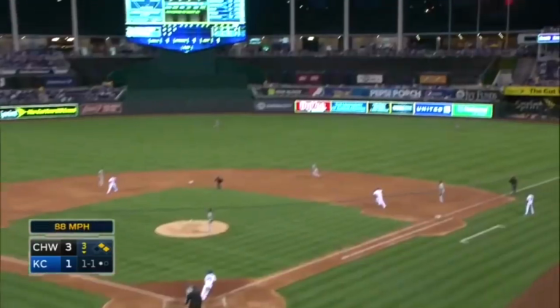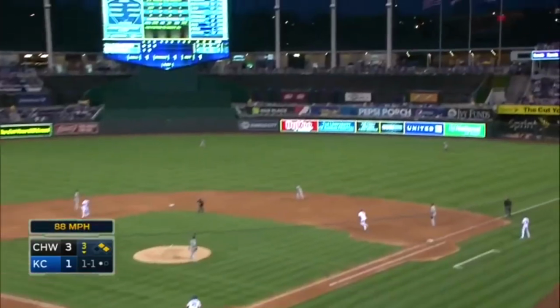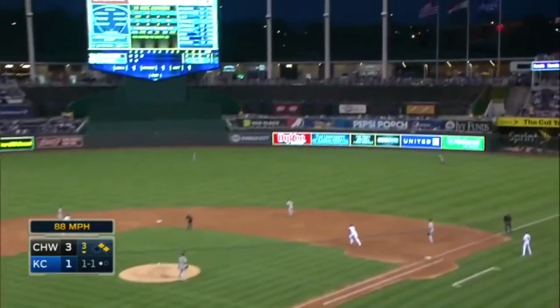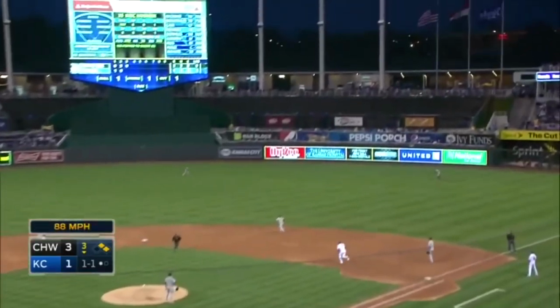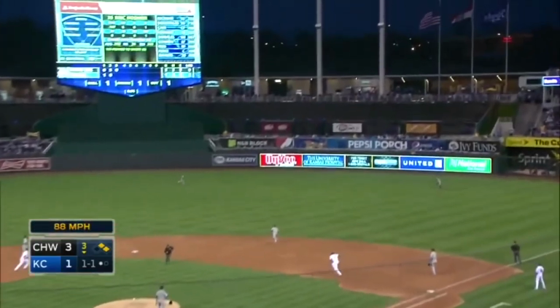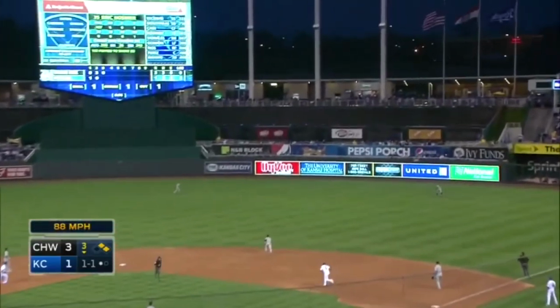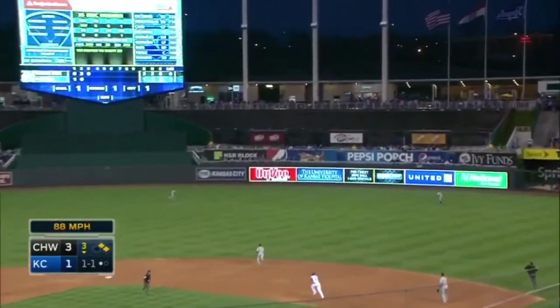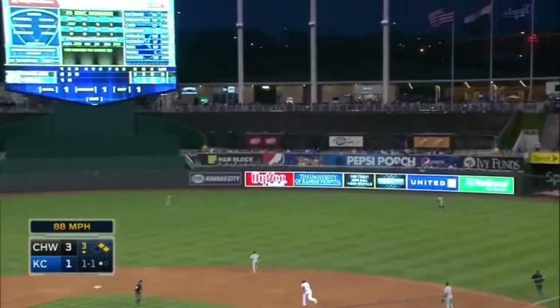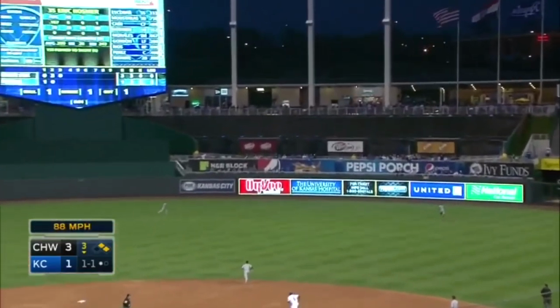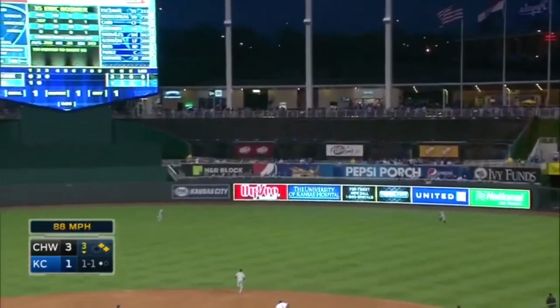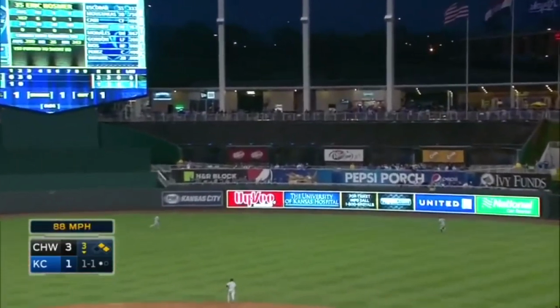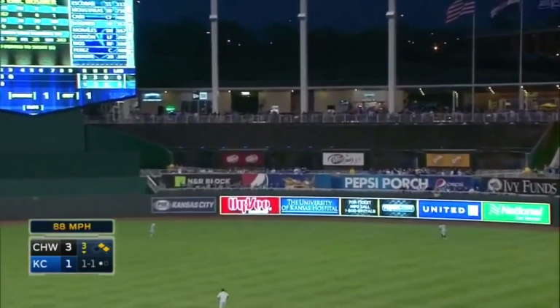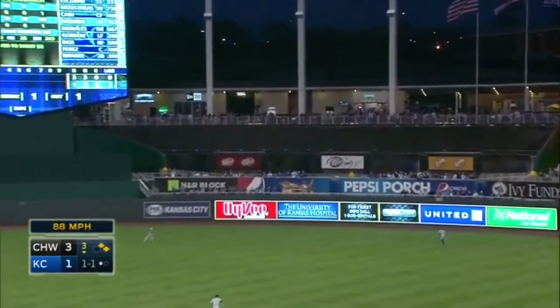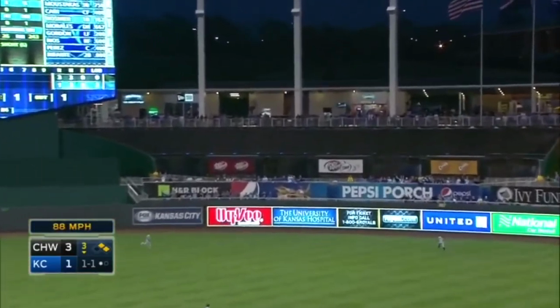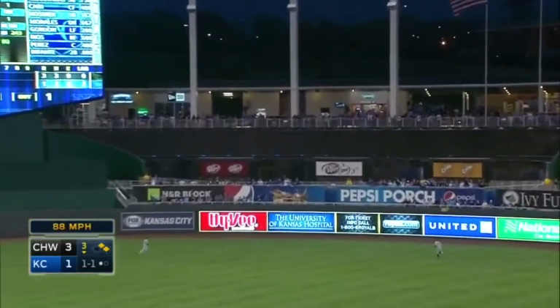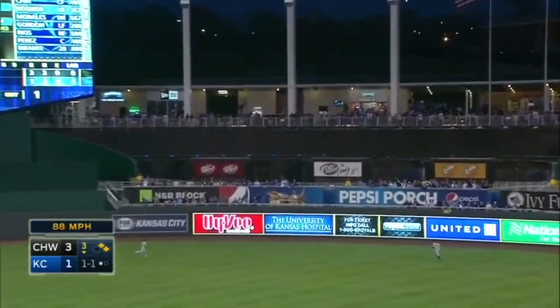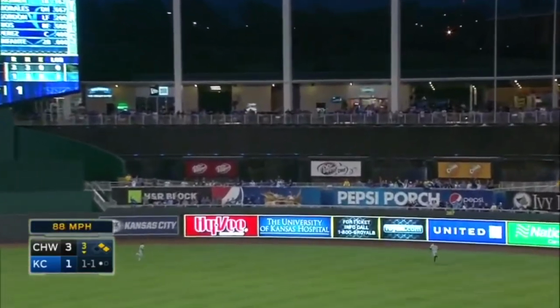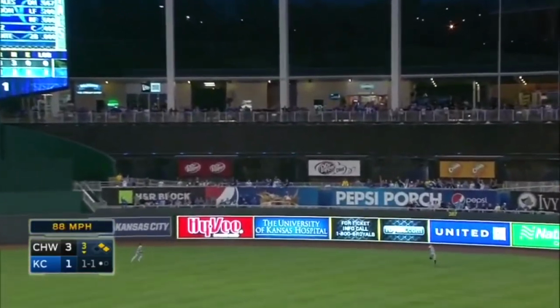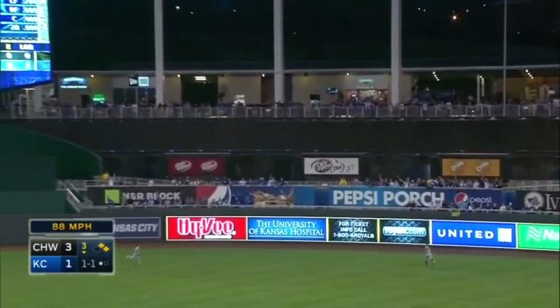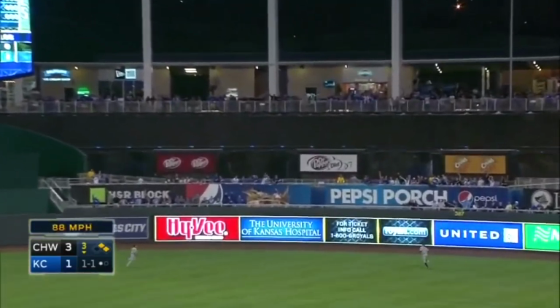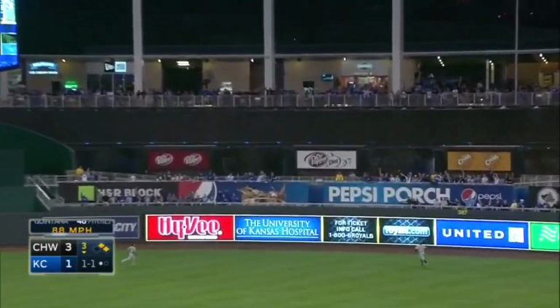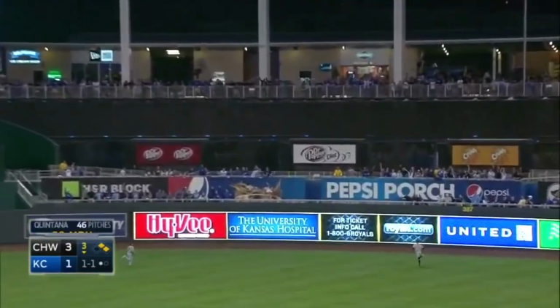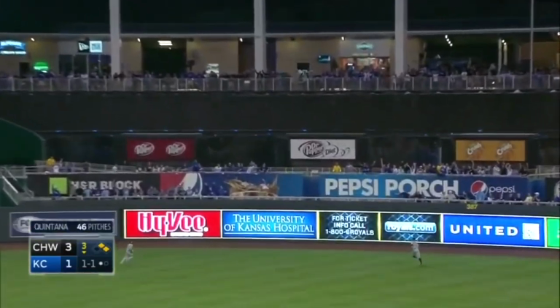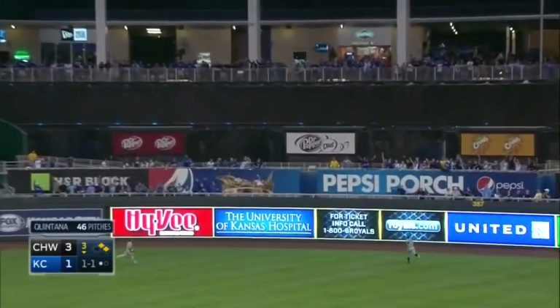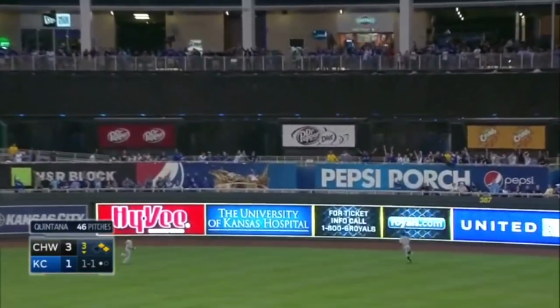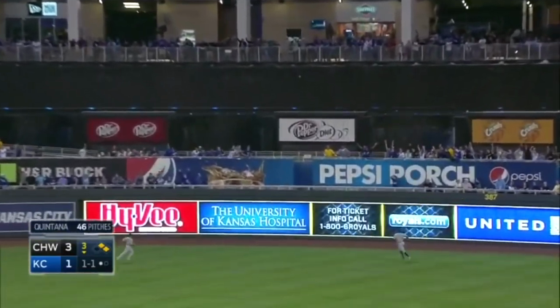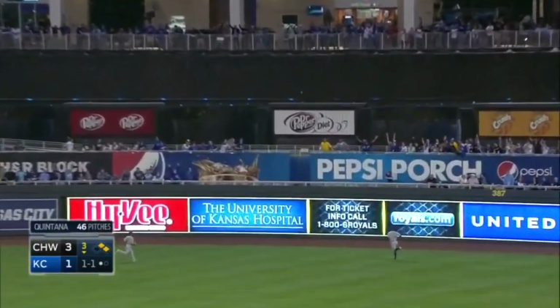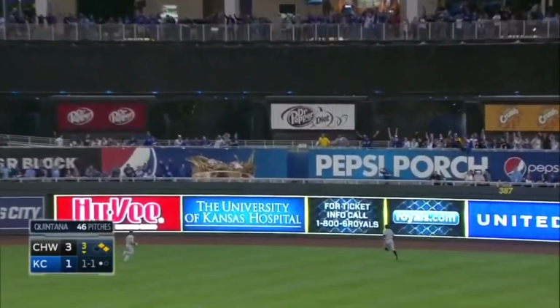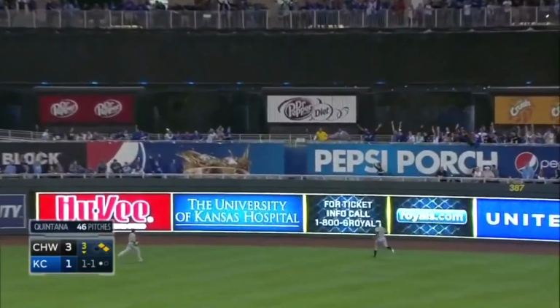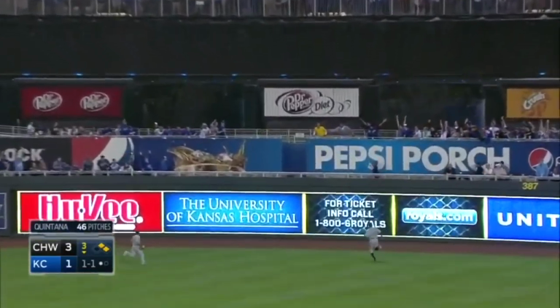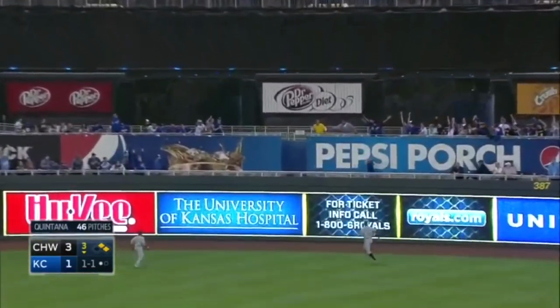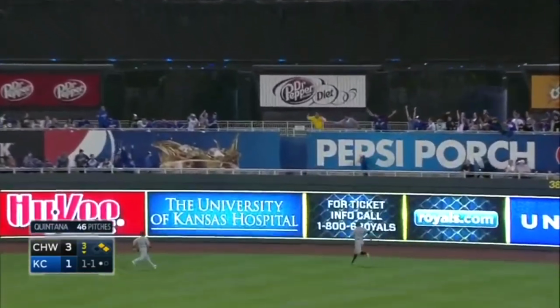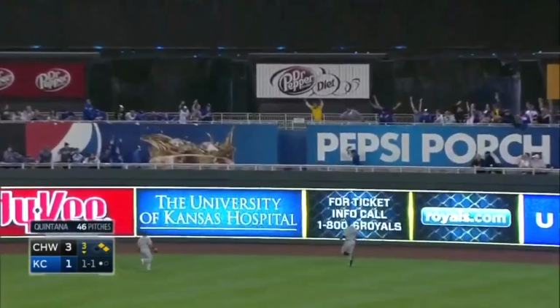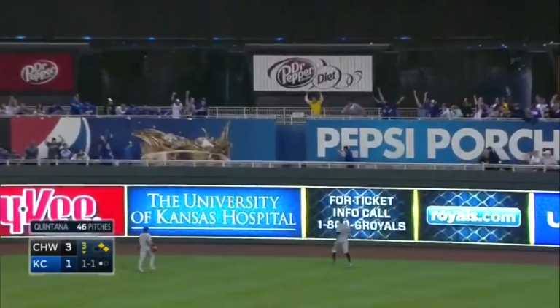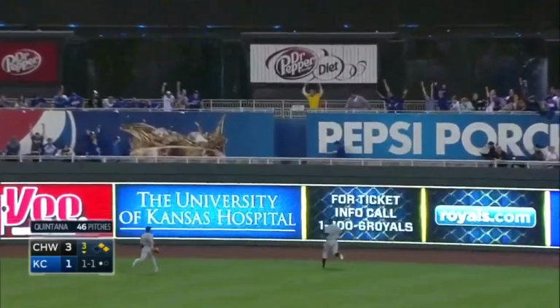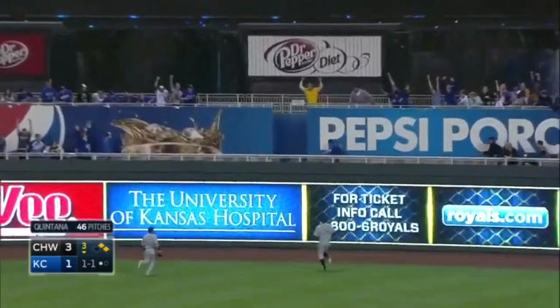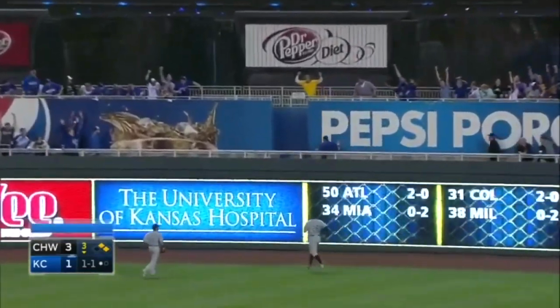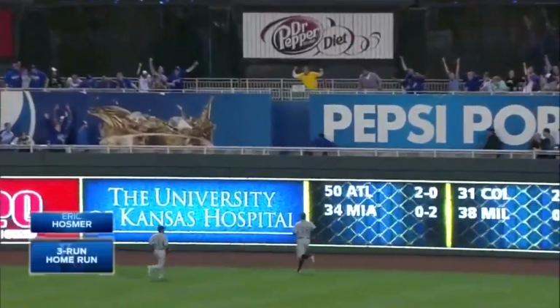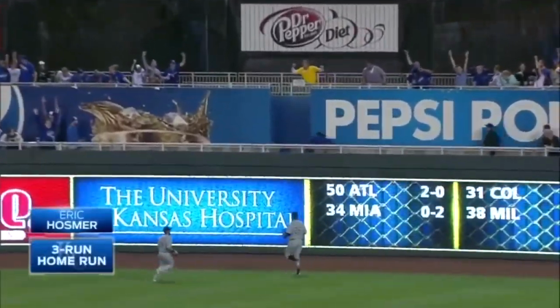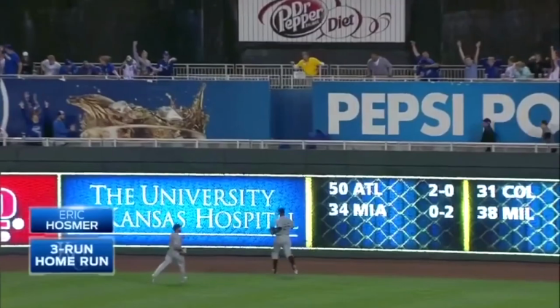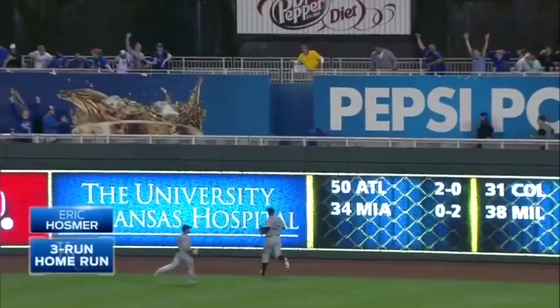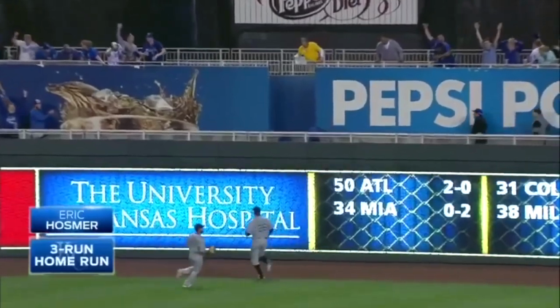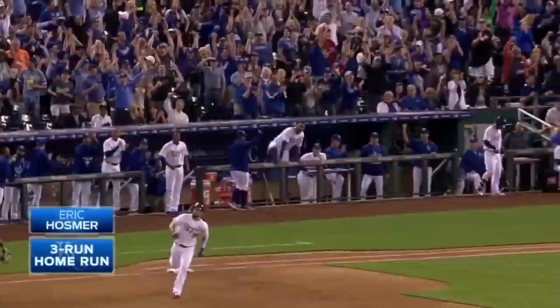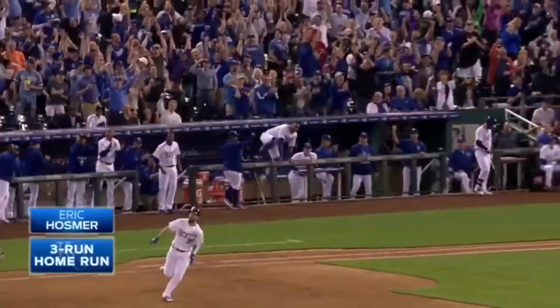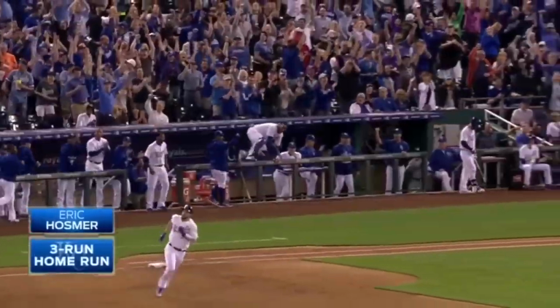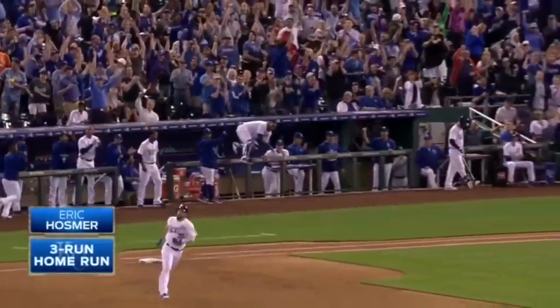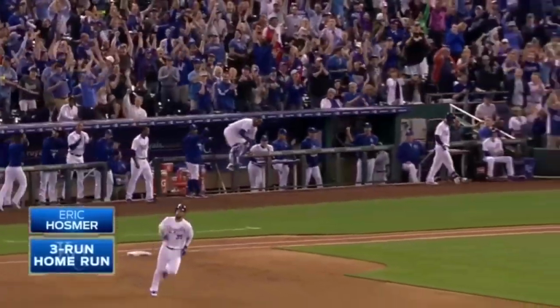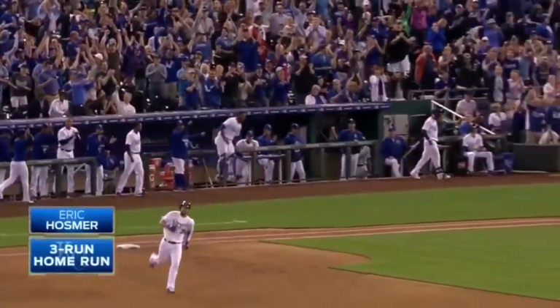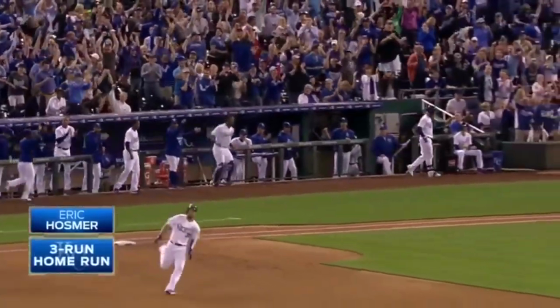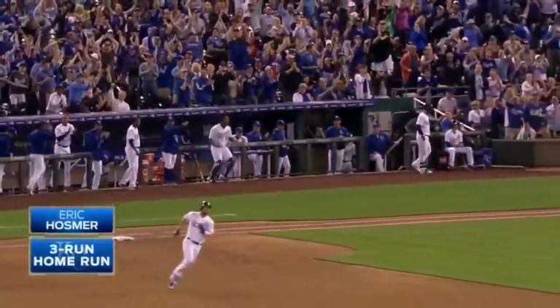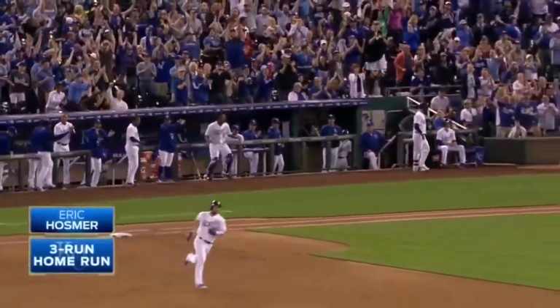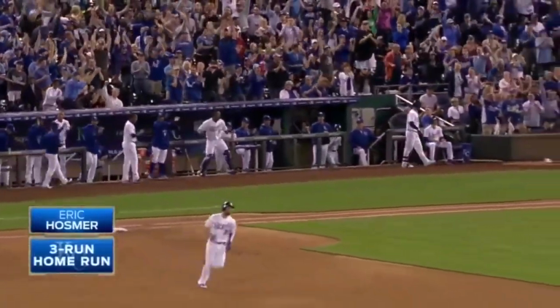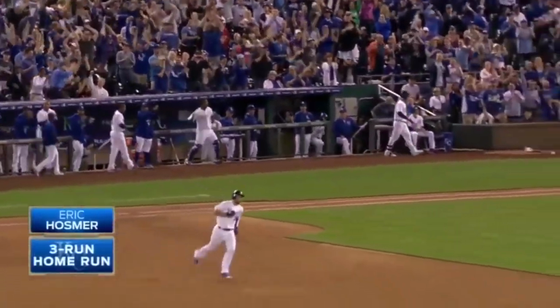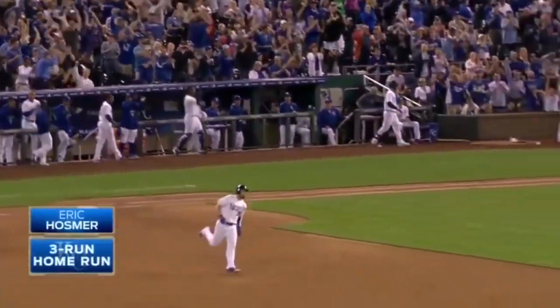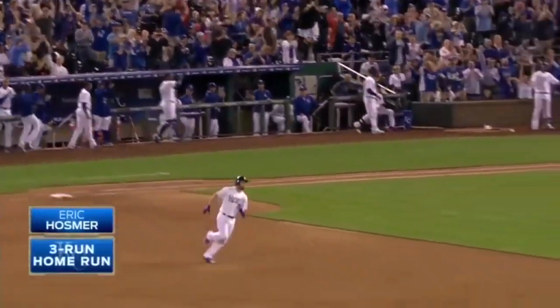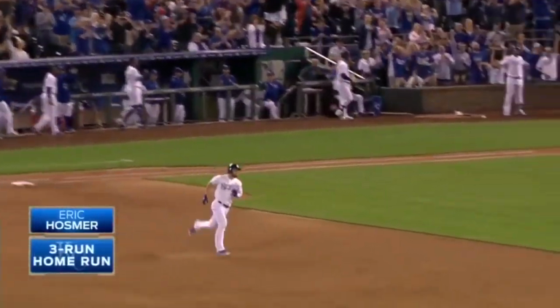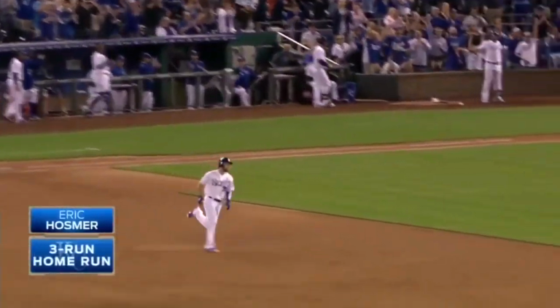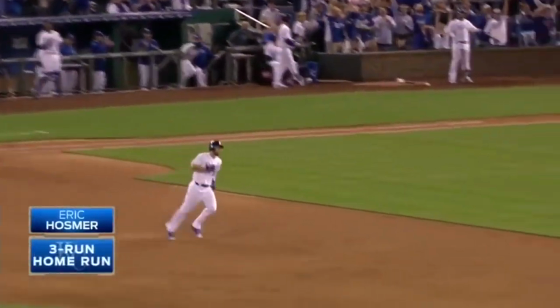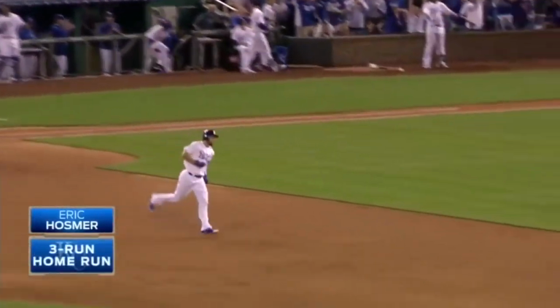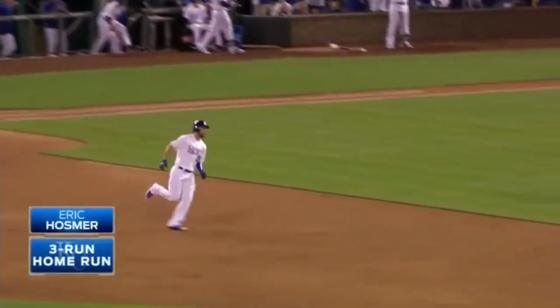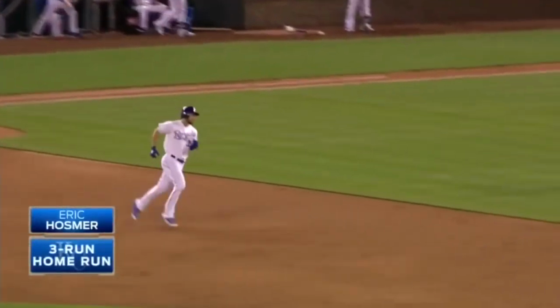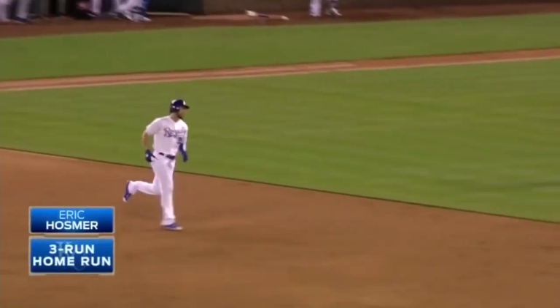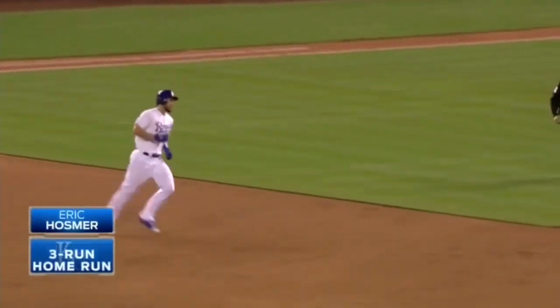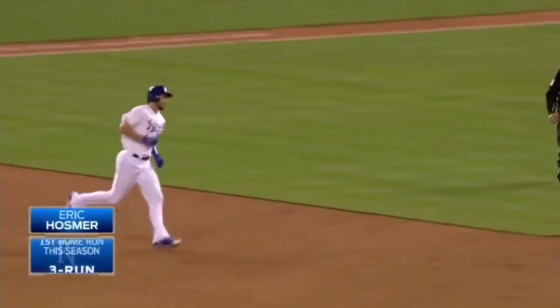Oh, blasted deep right center field — three-run home run for Eric Hosmer!